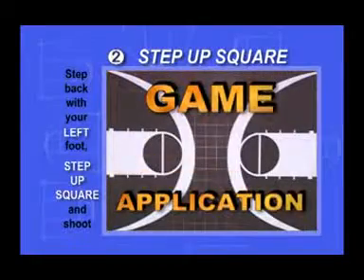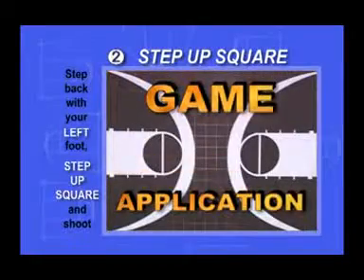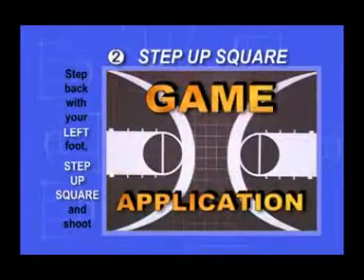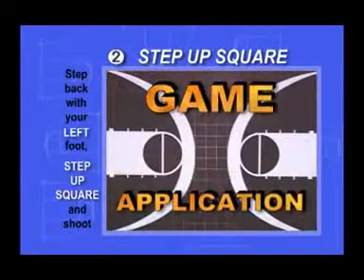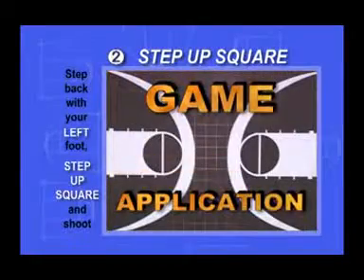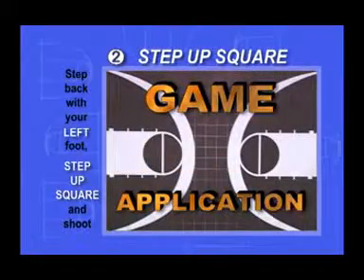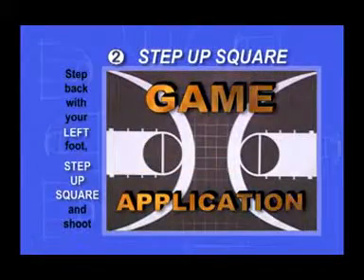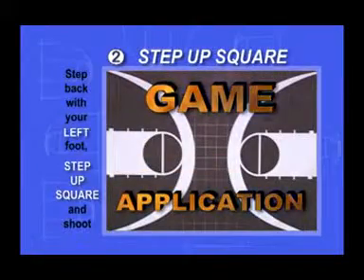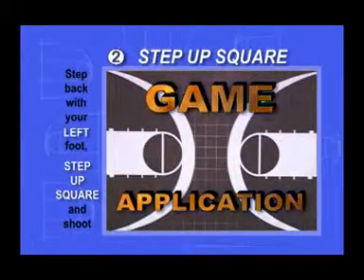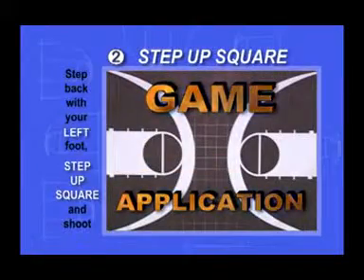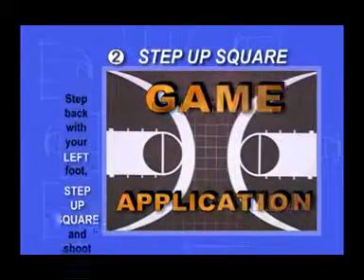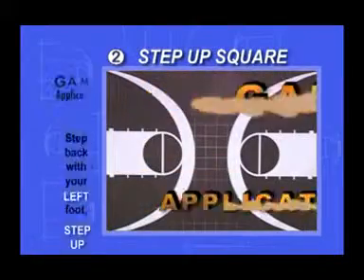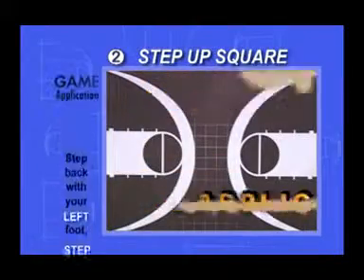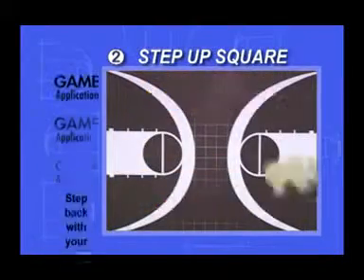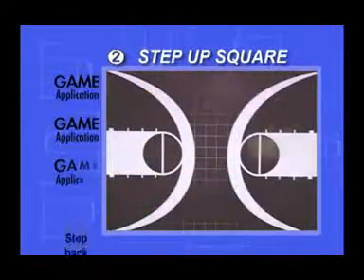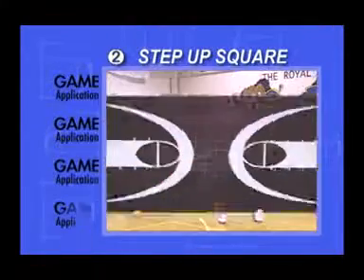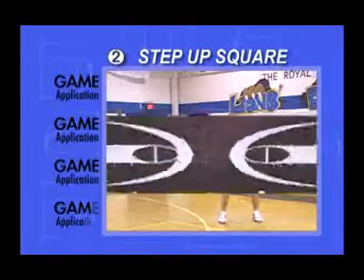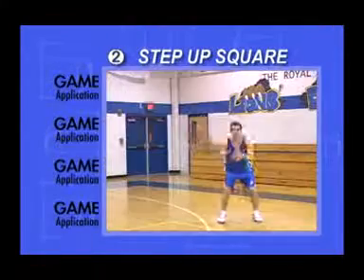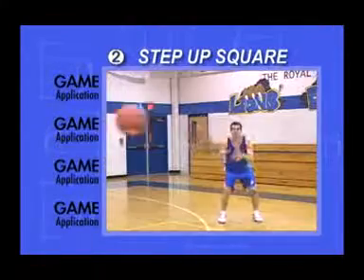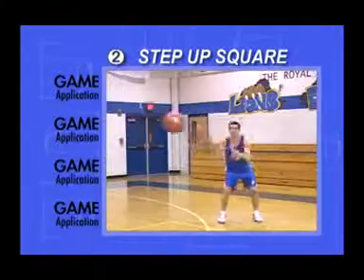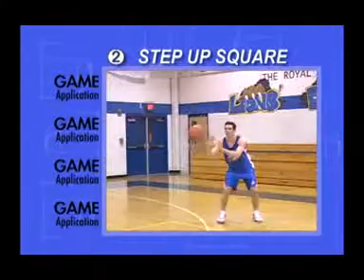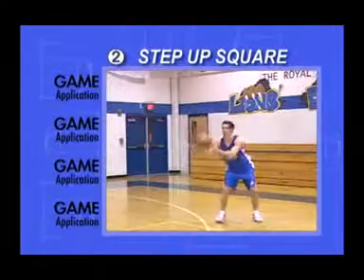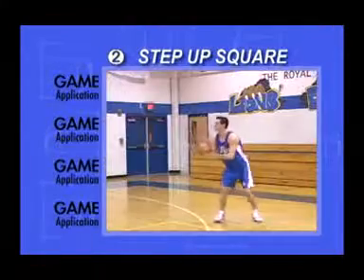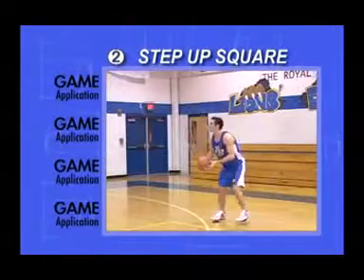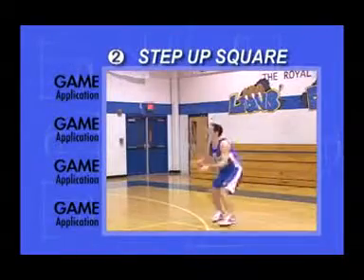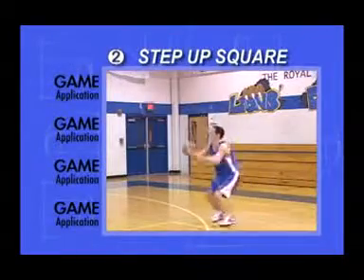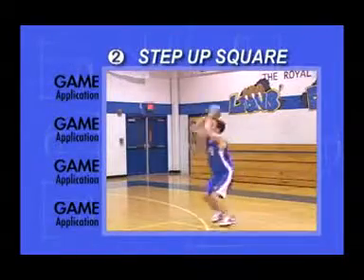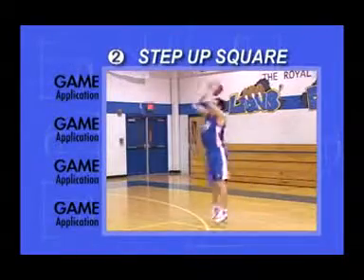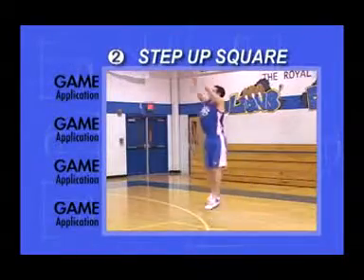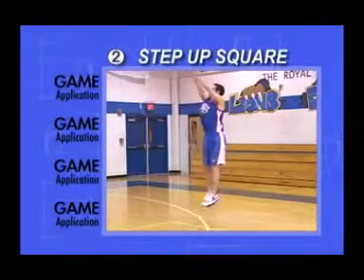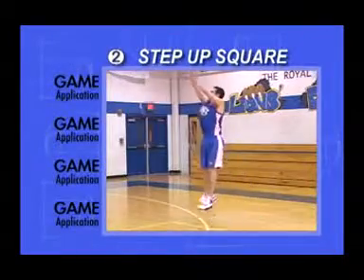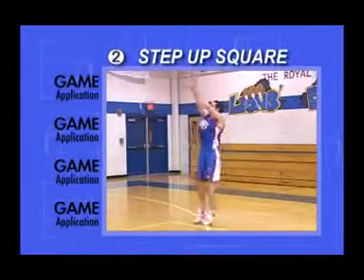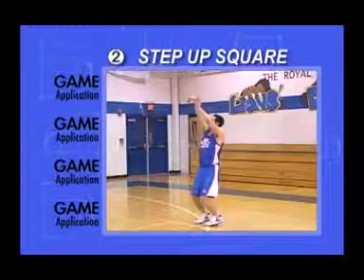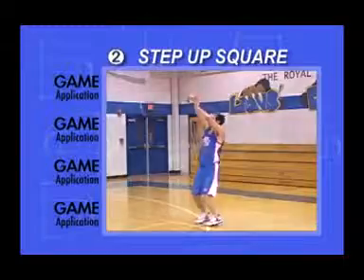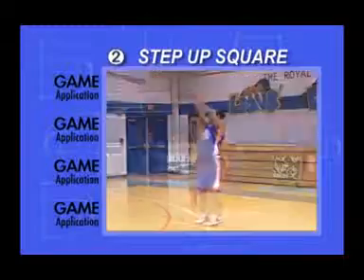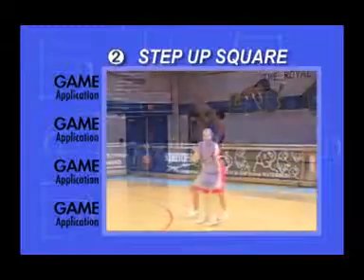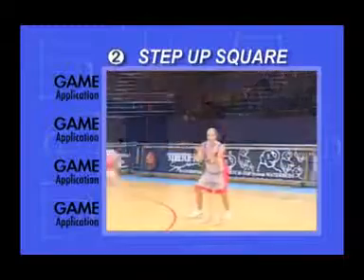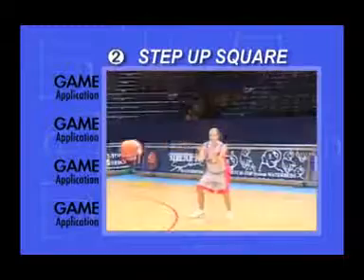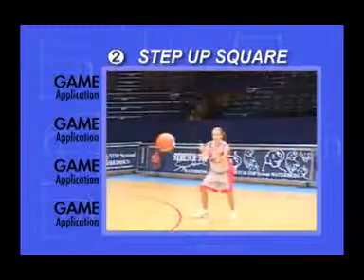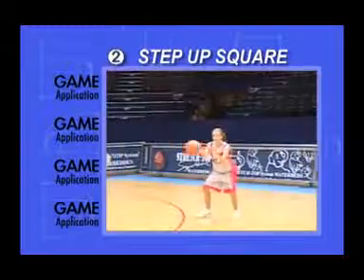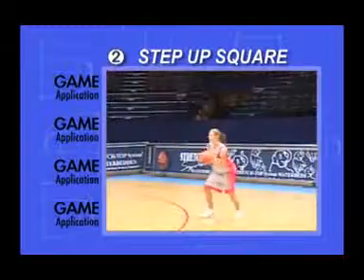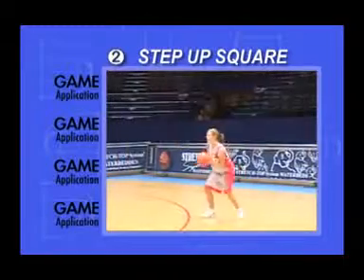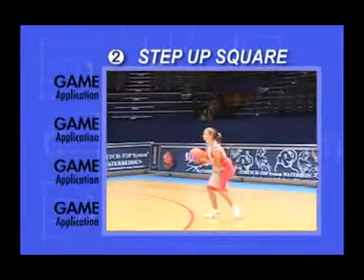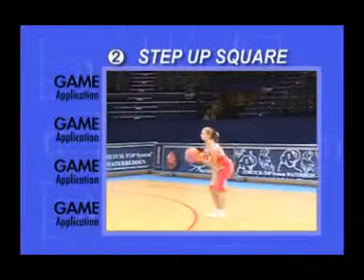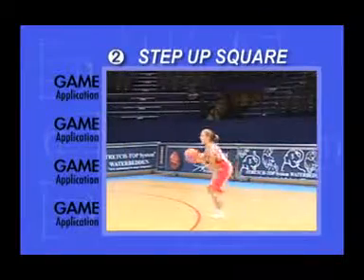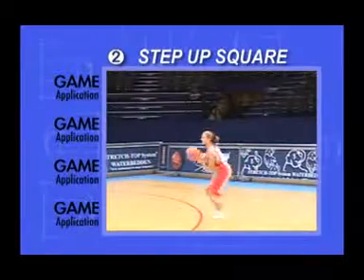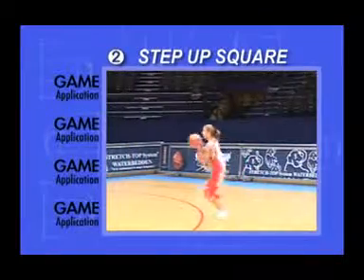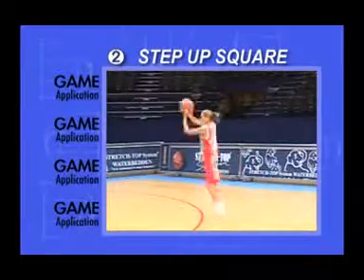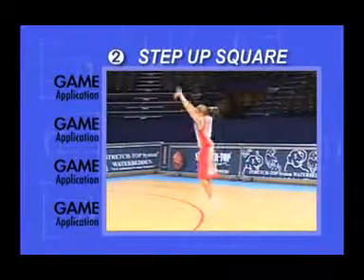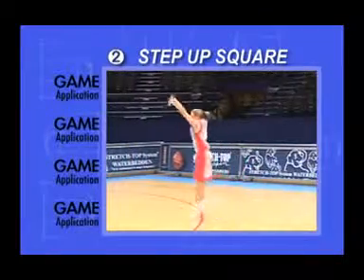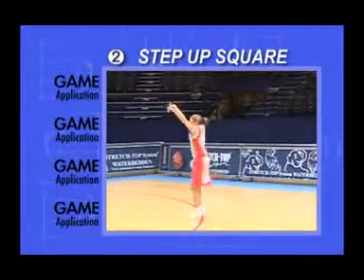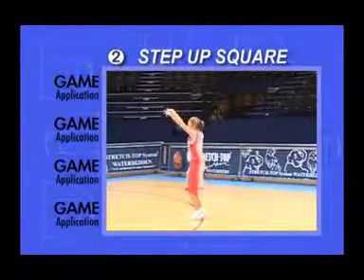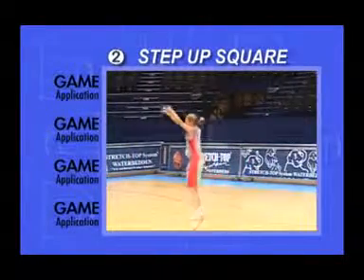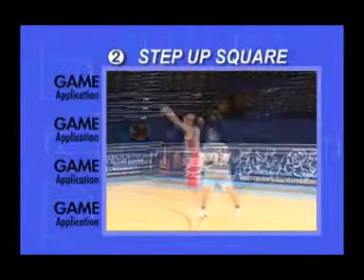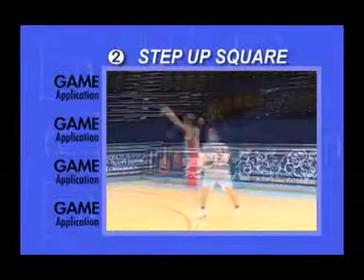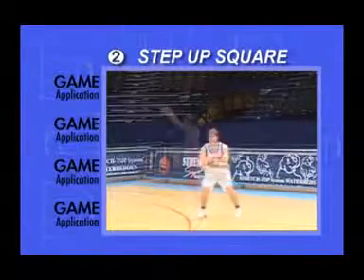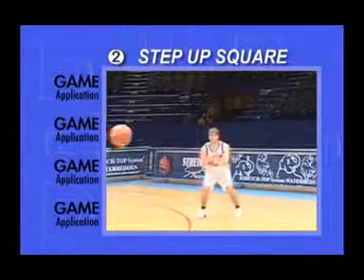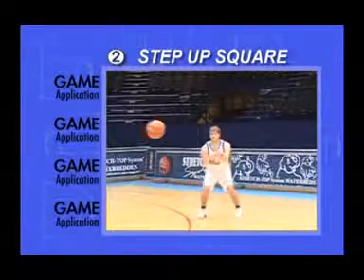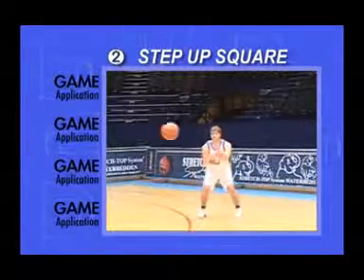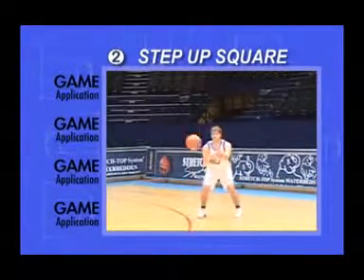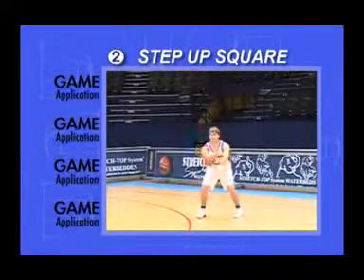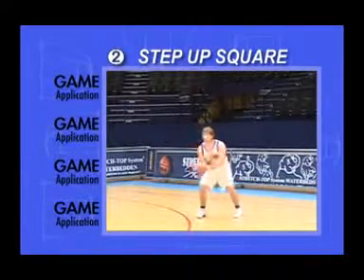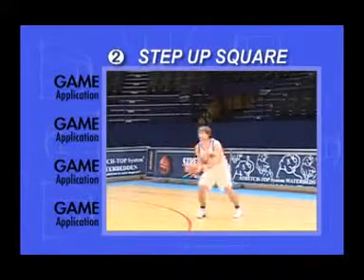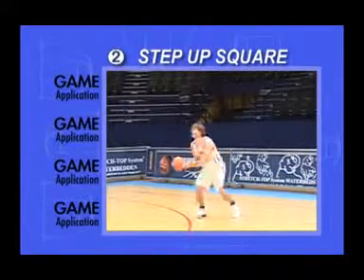Game Application: The game applications are the same as before, but now you can step up from either side of the floor with either foot.